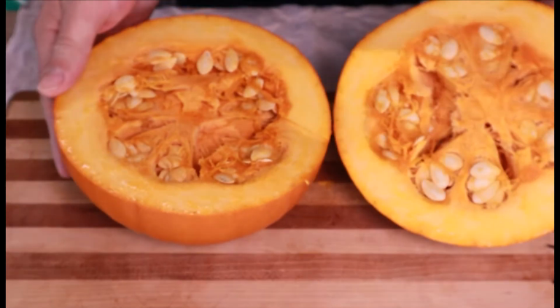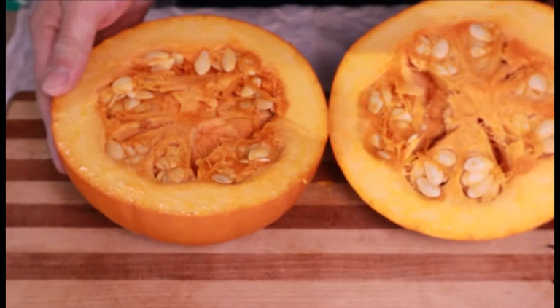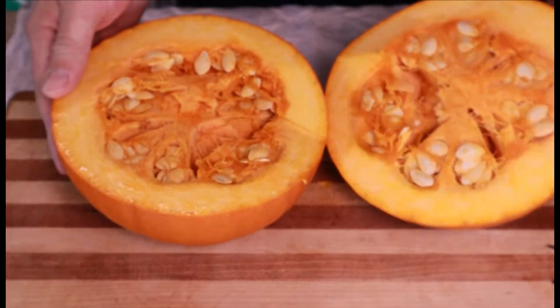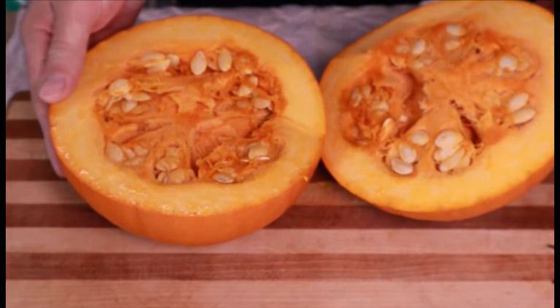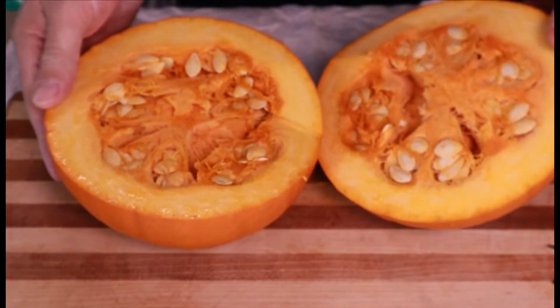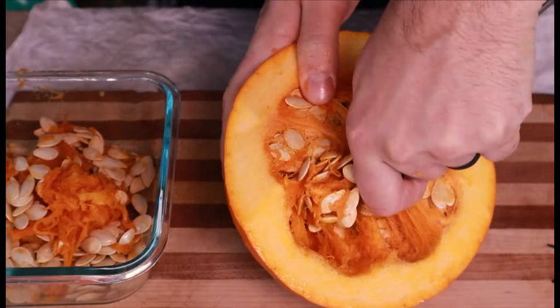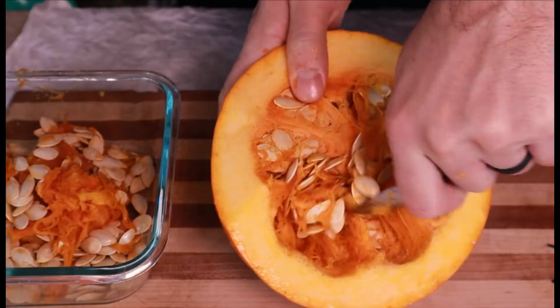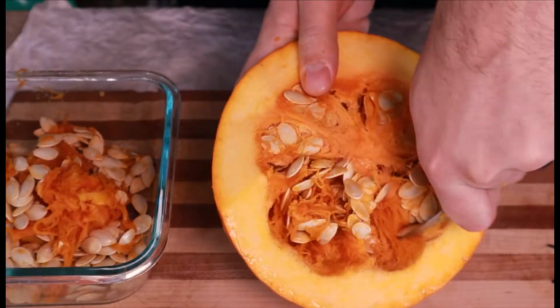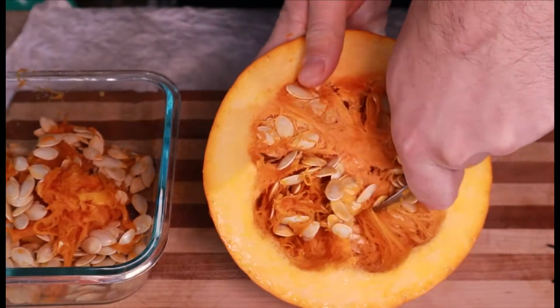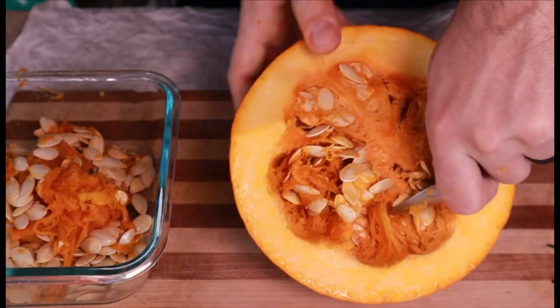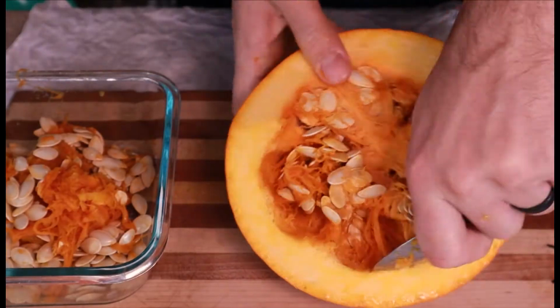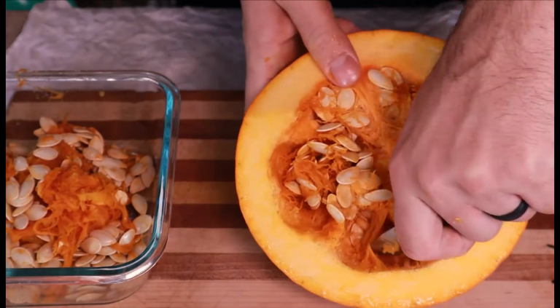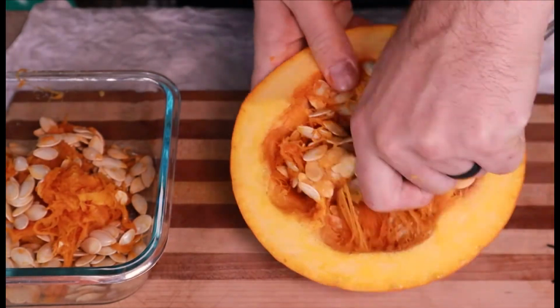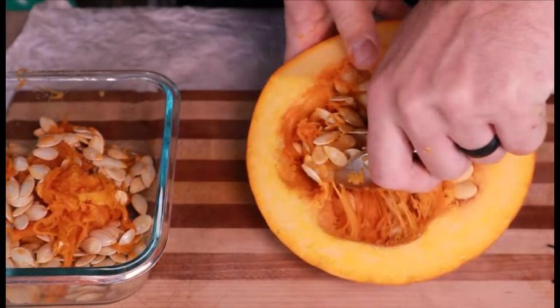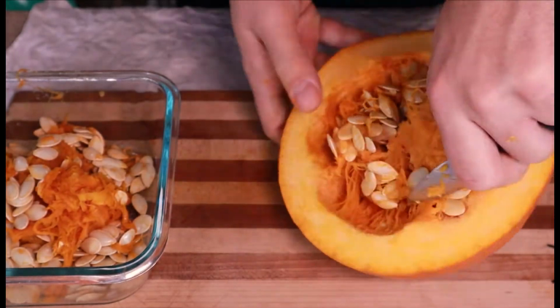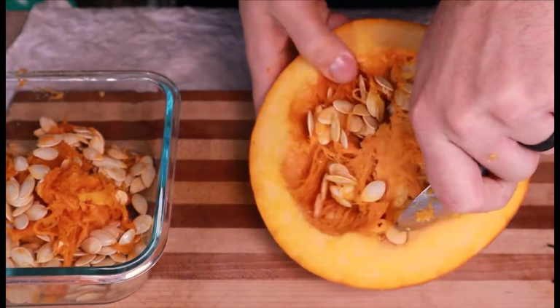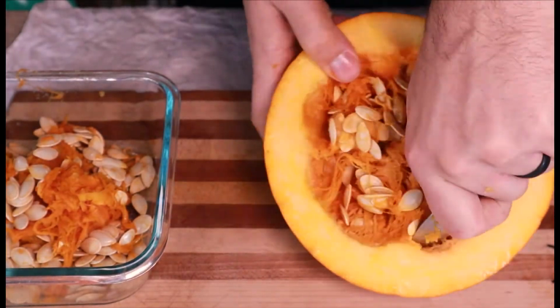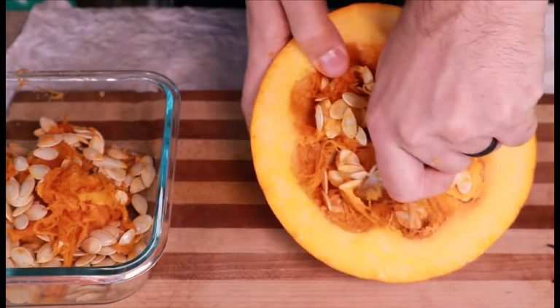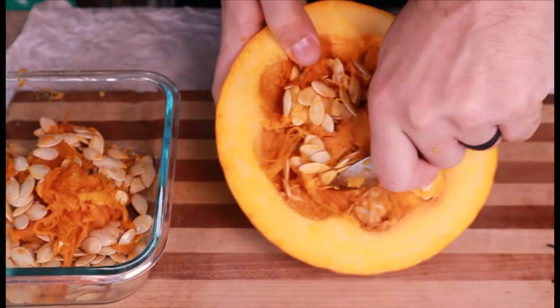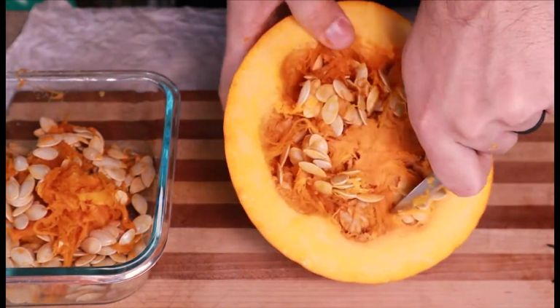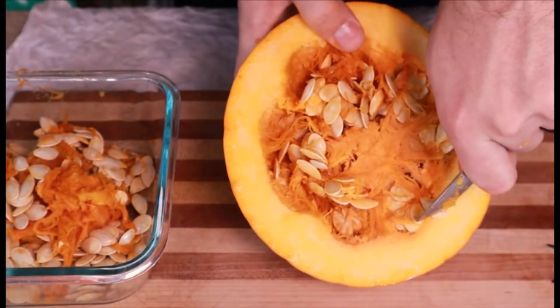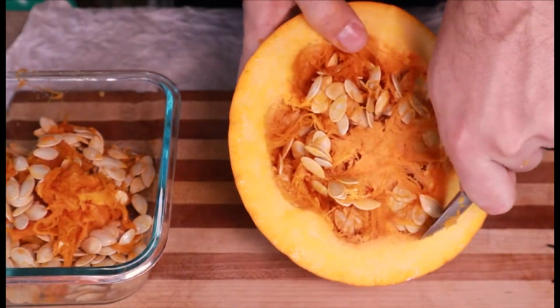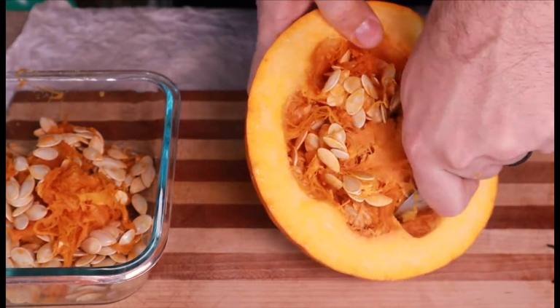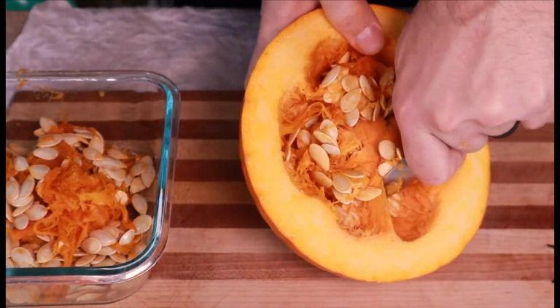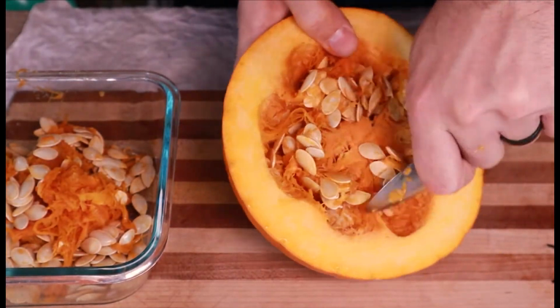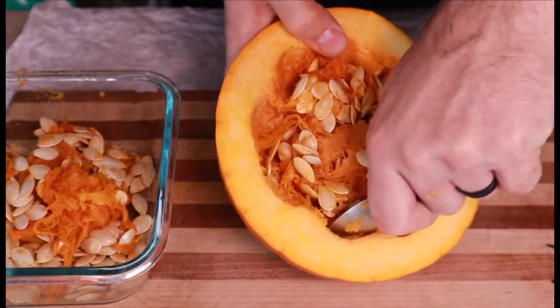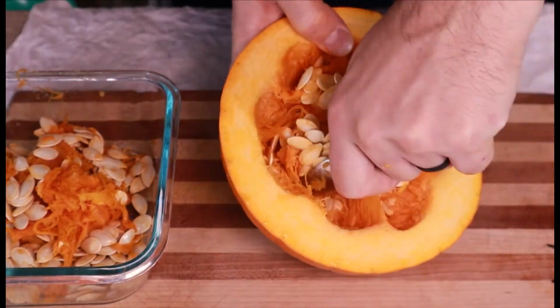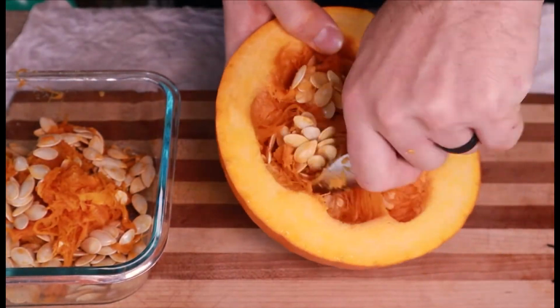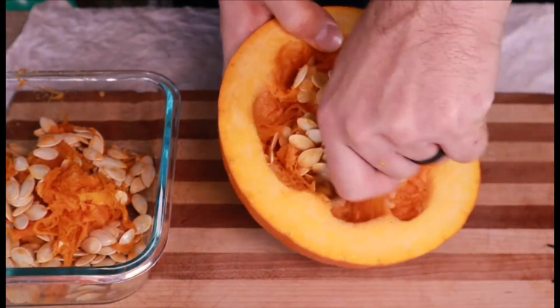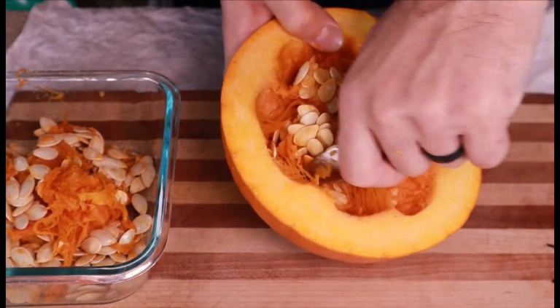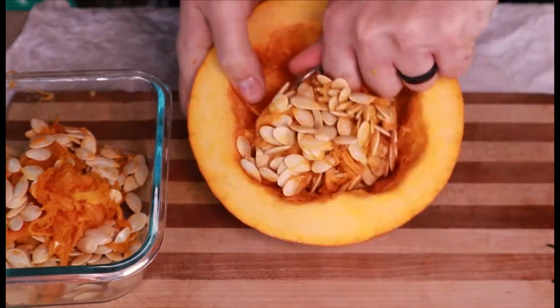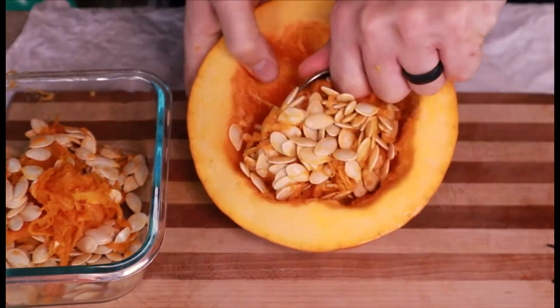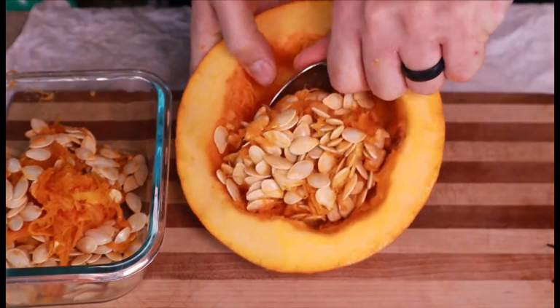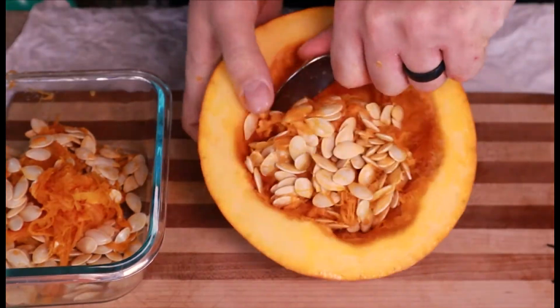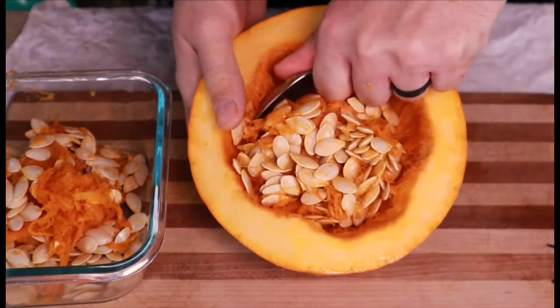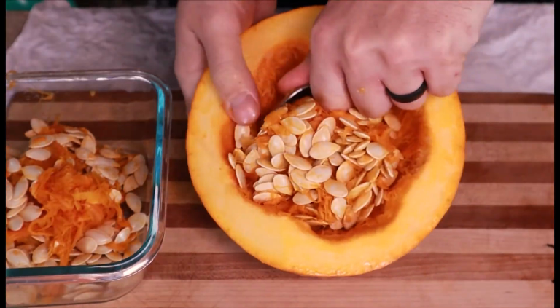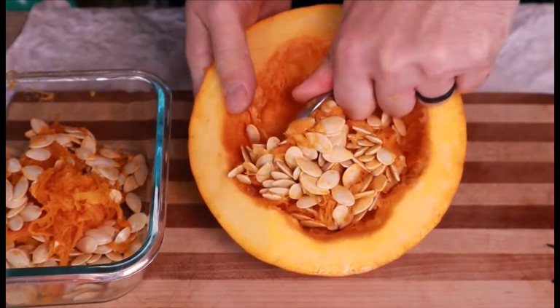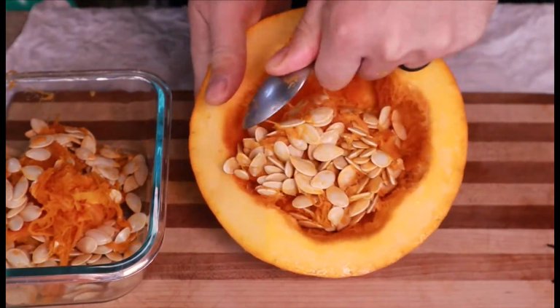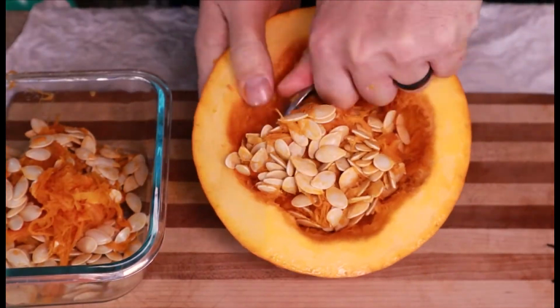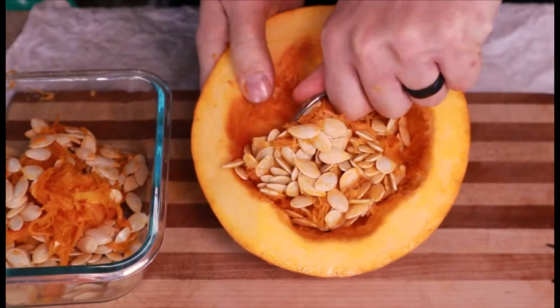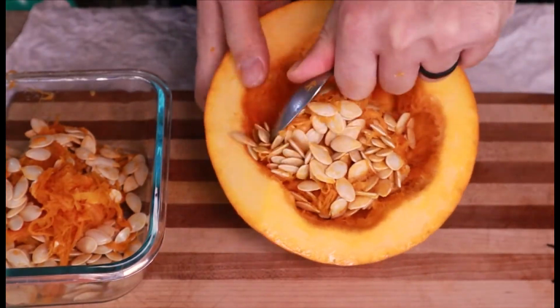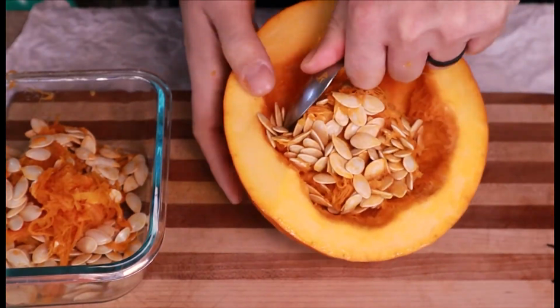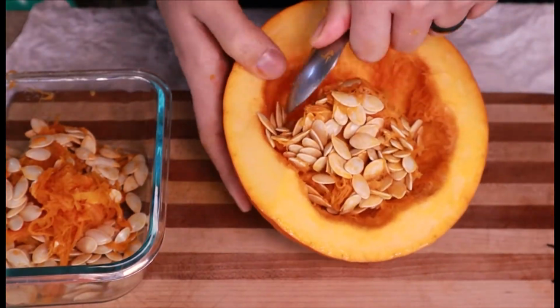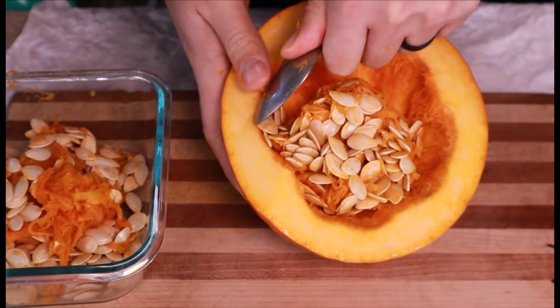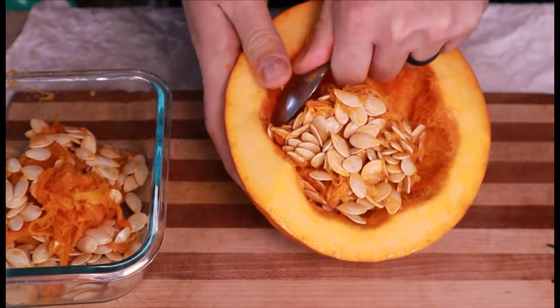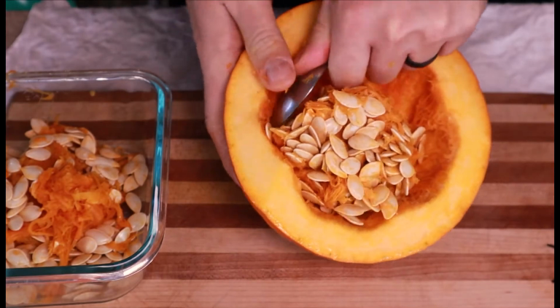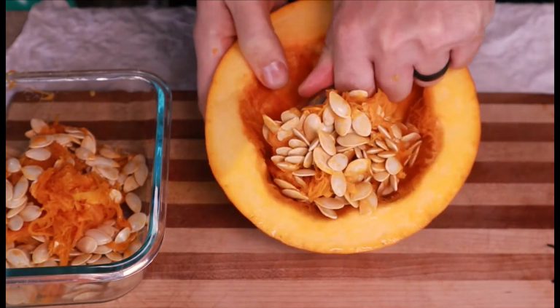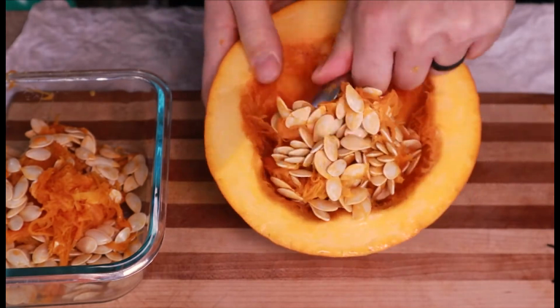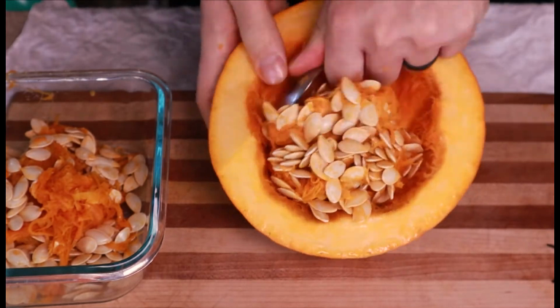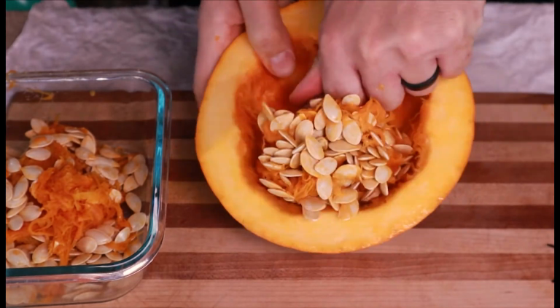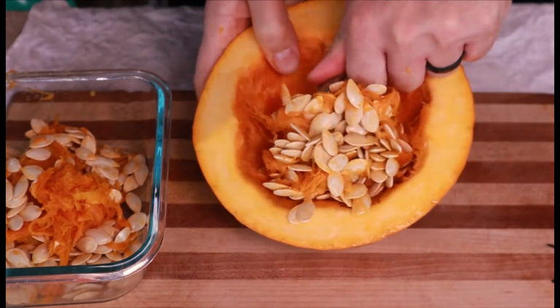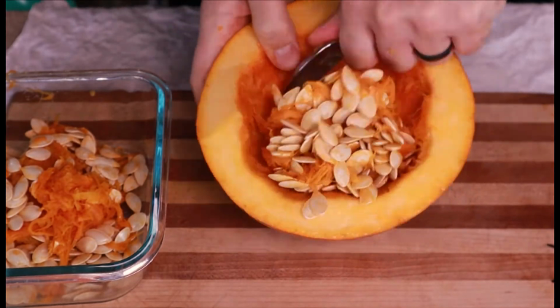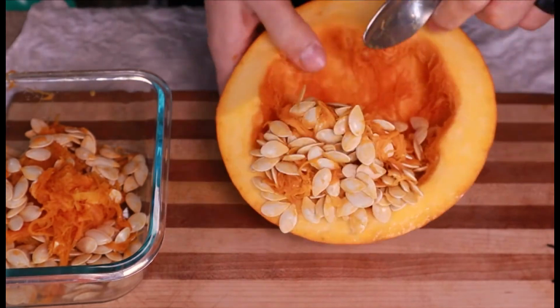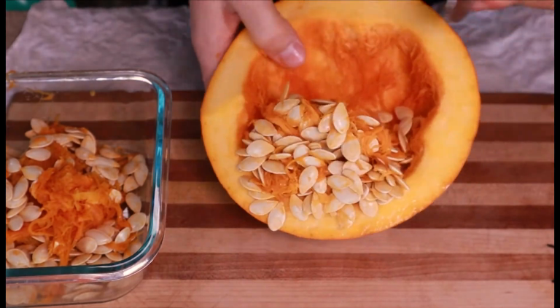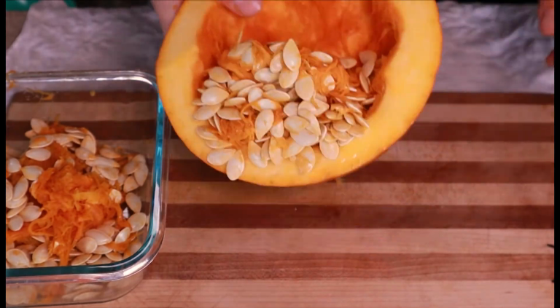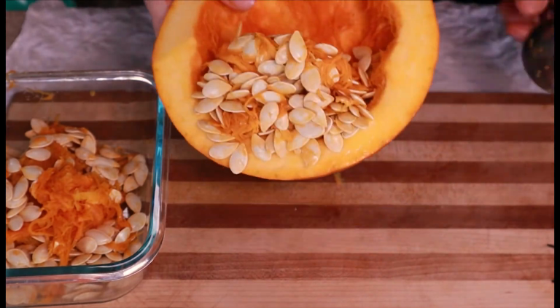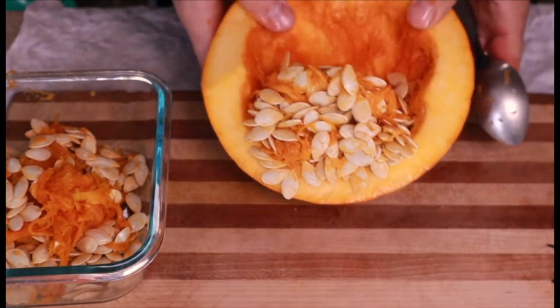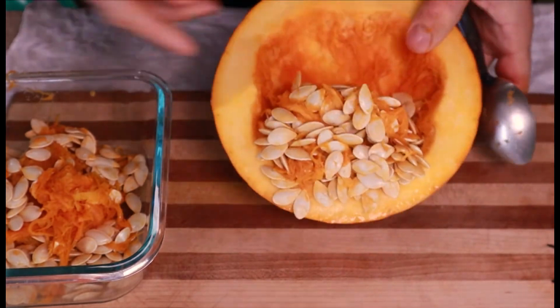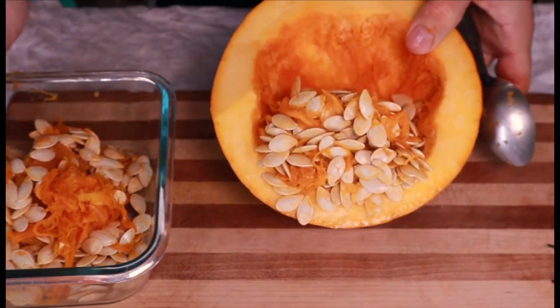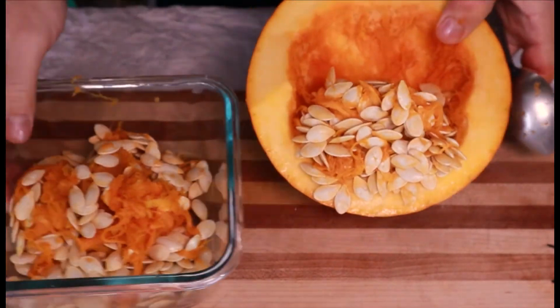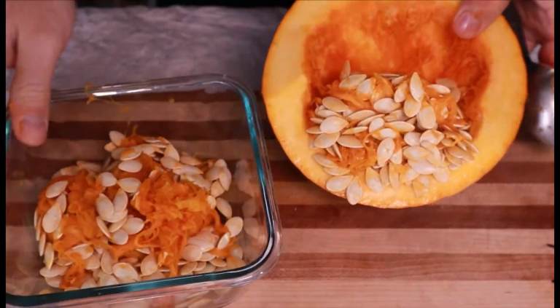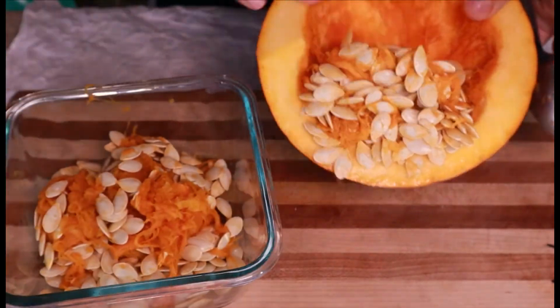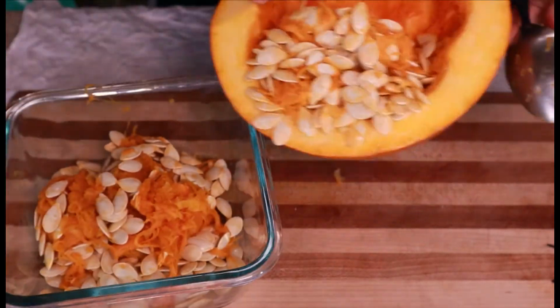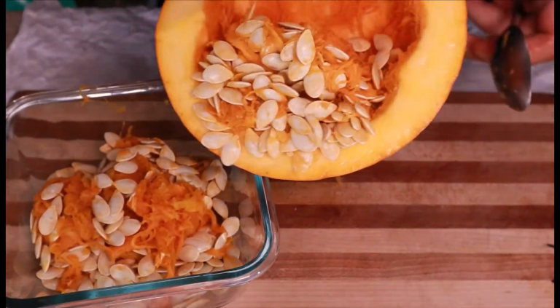Step 3: Scrape out the seeds and pumpkin brains. What? What? Oh, they're called fibrous strands. Whatever. We all know they're pumpkin brains.